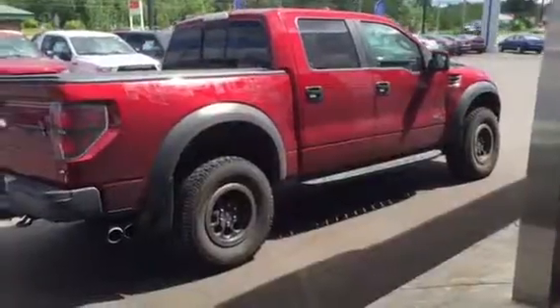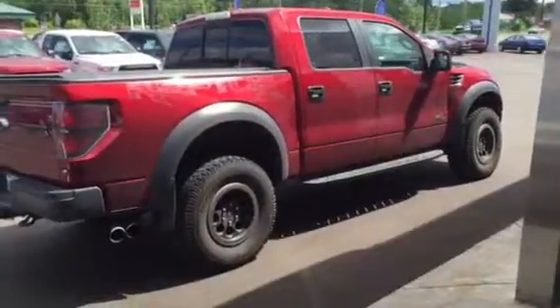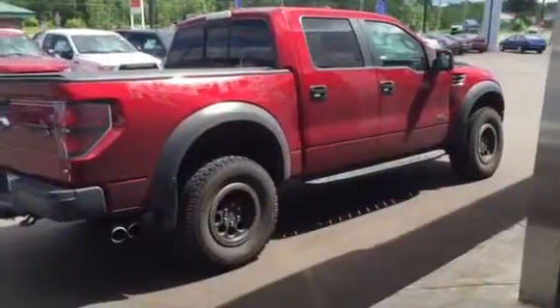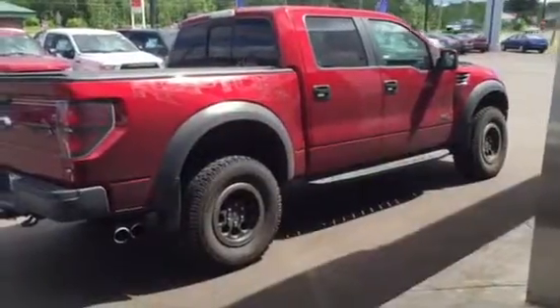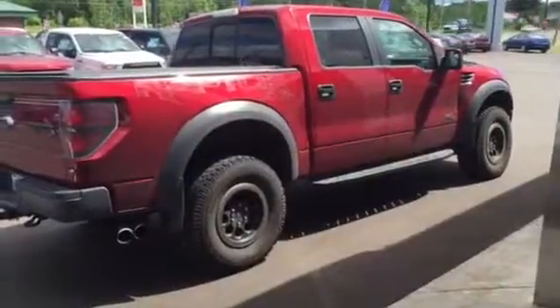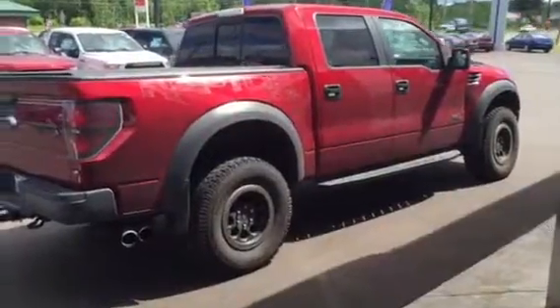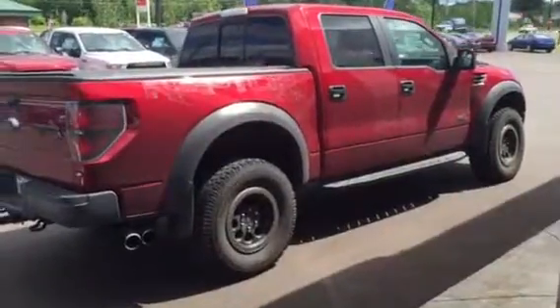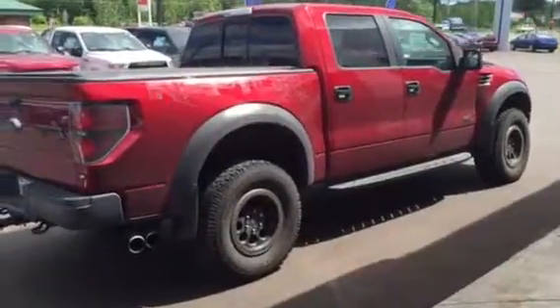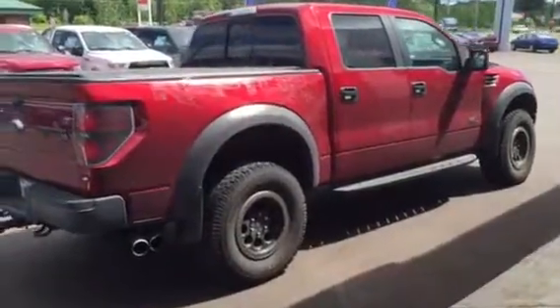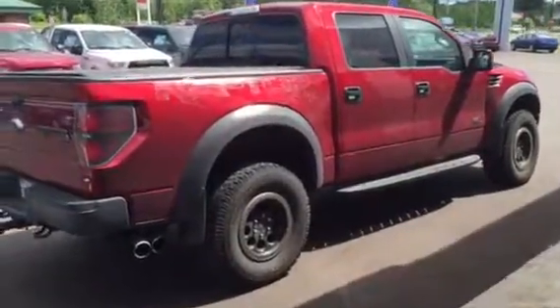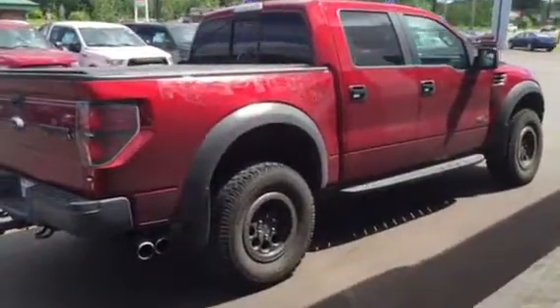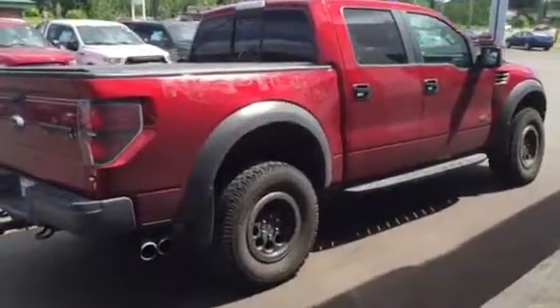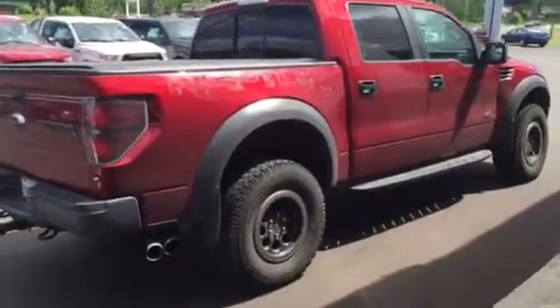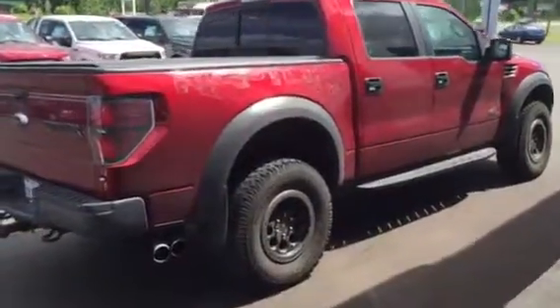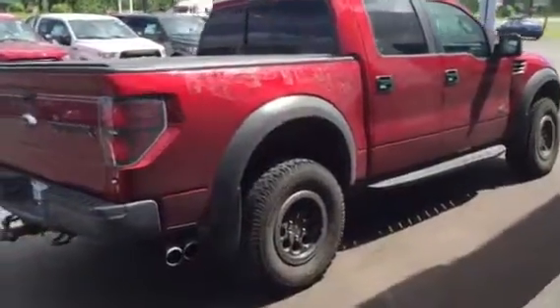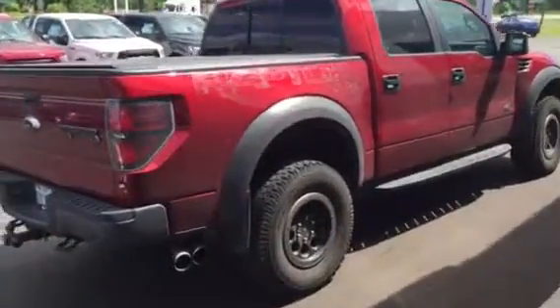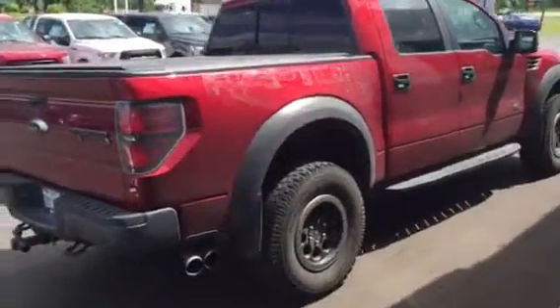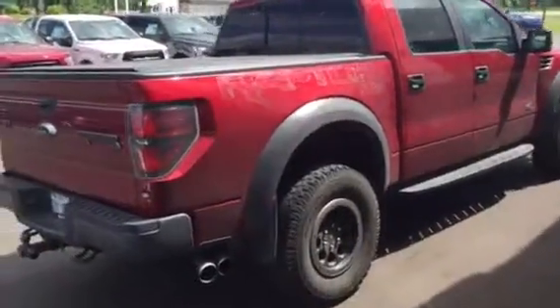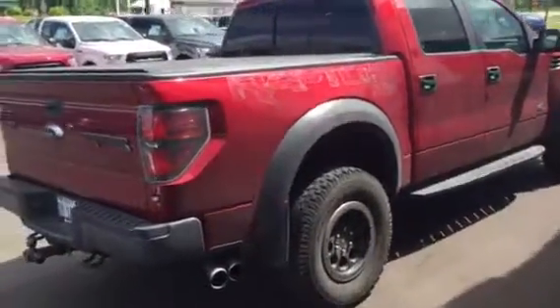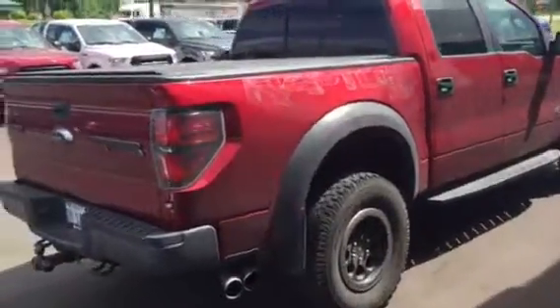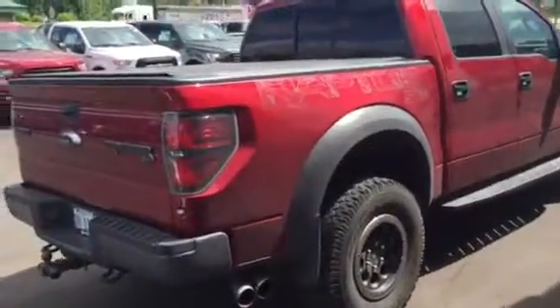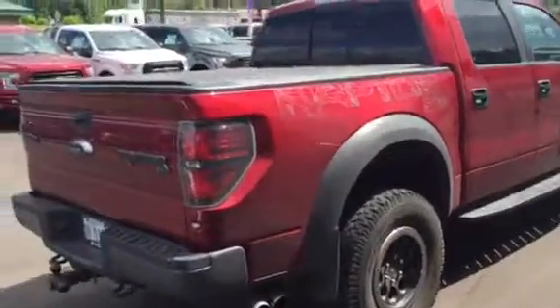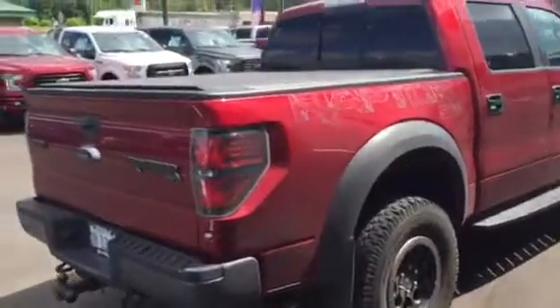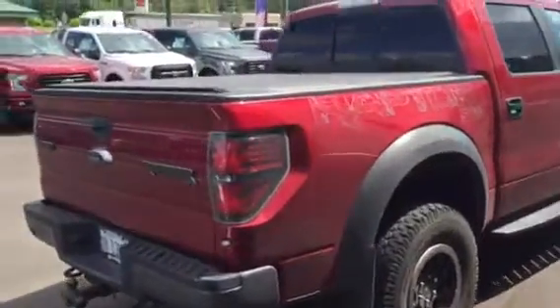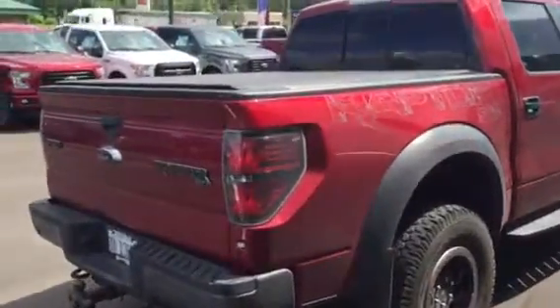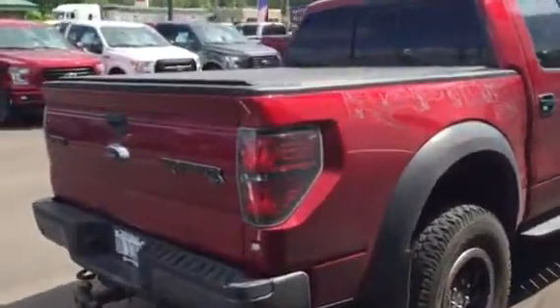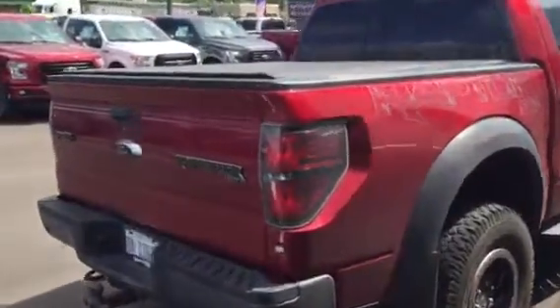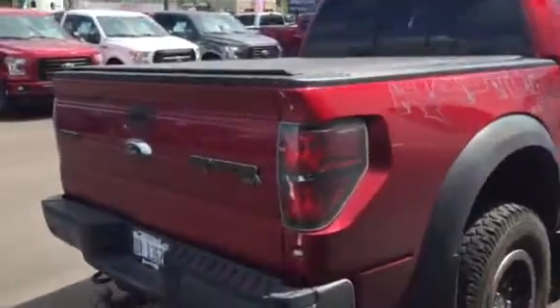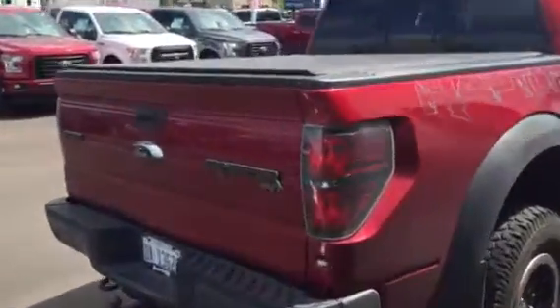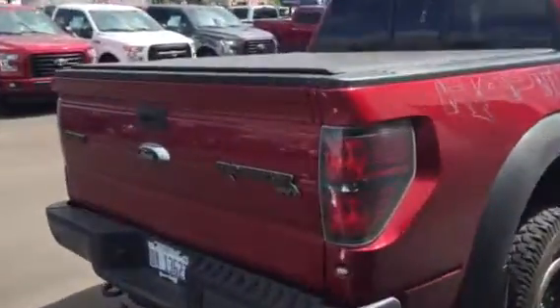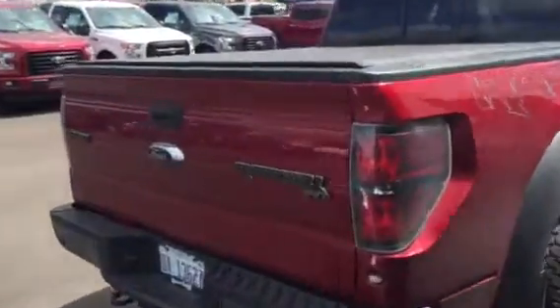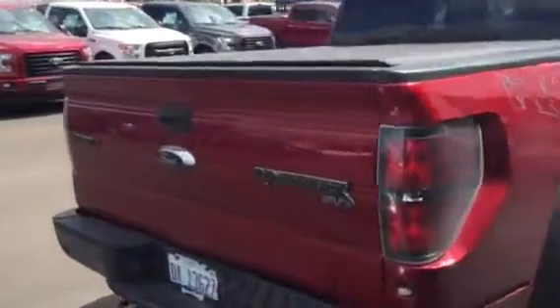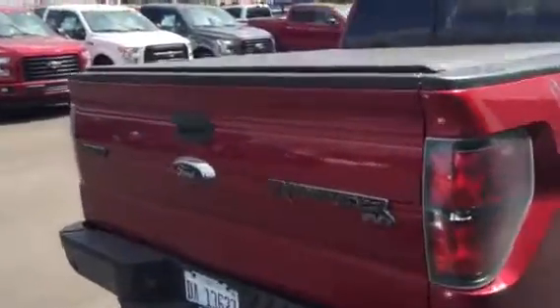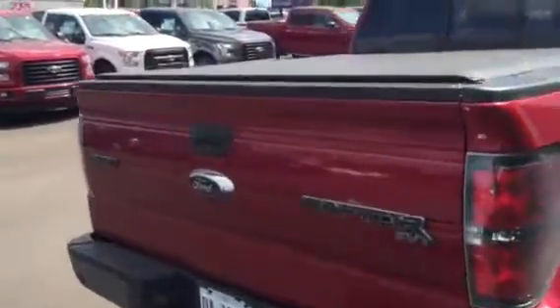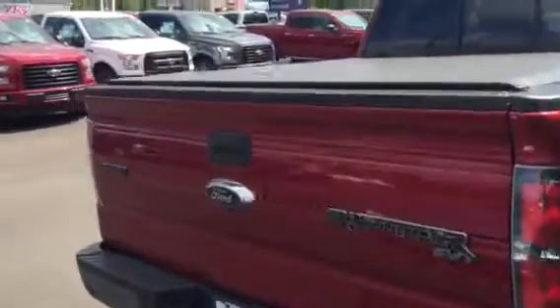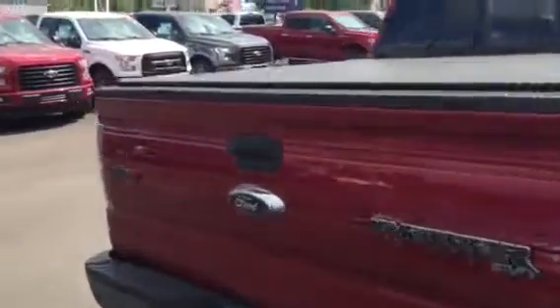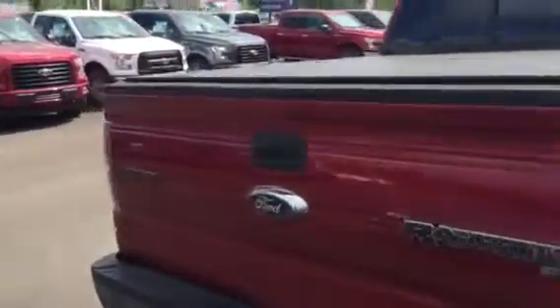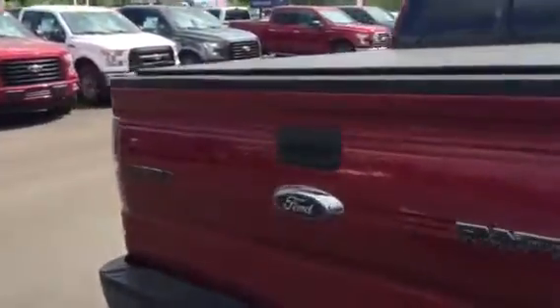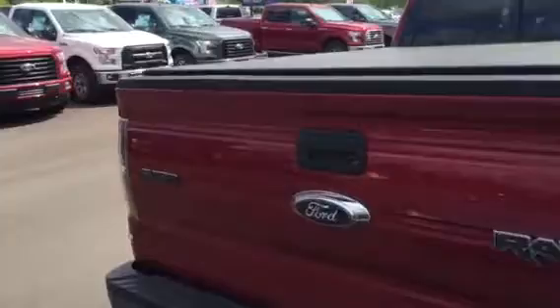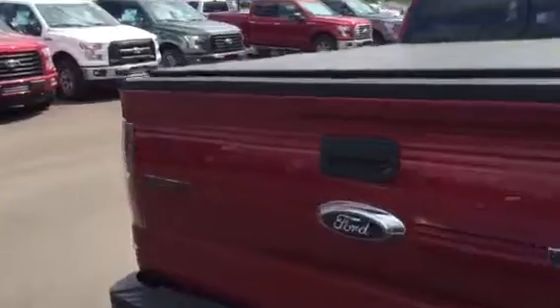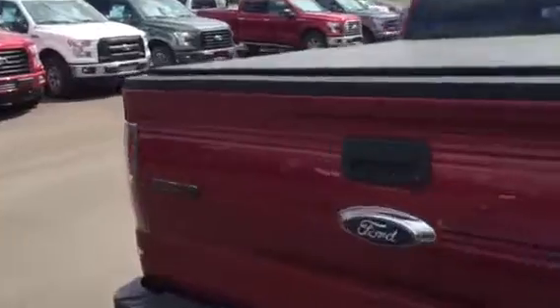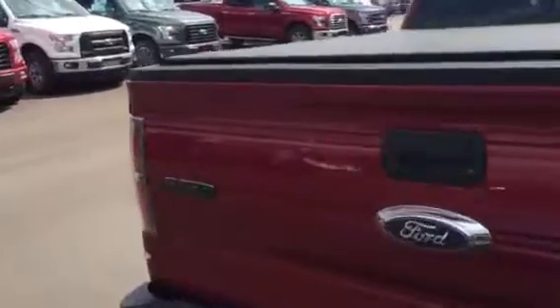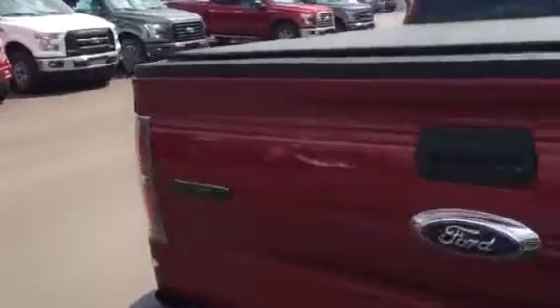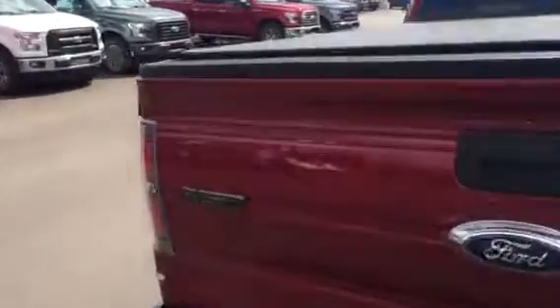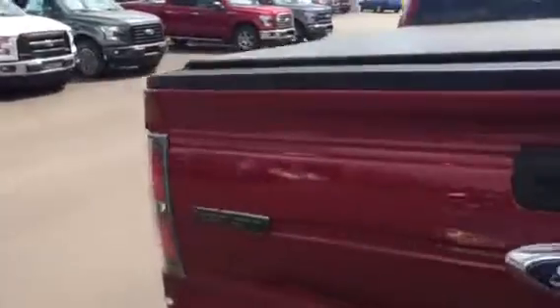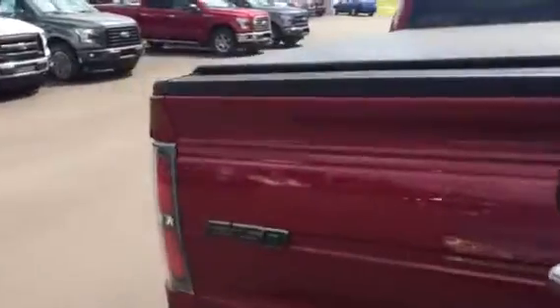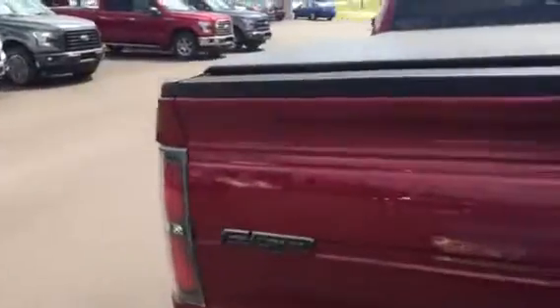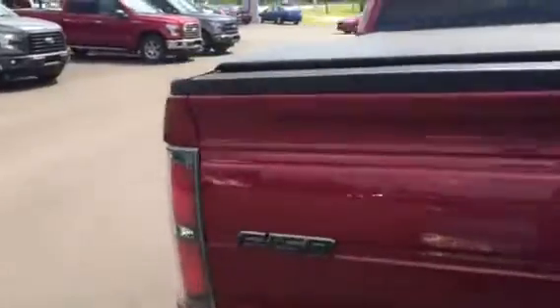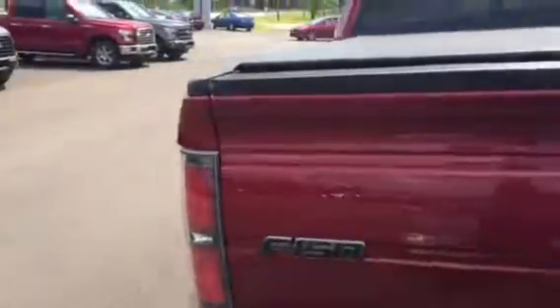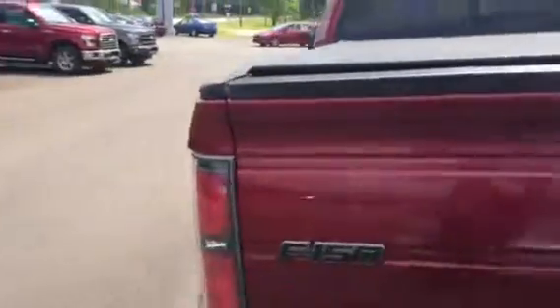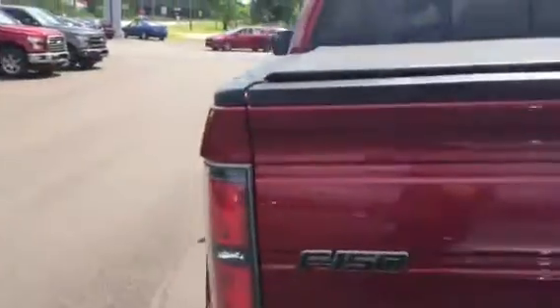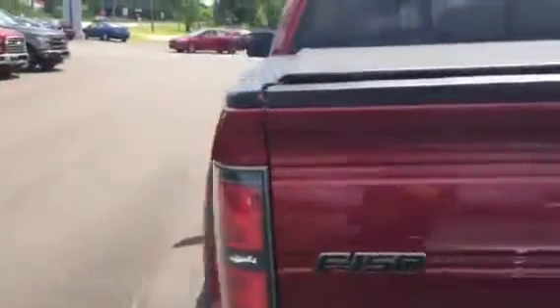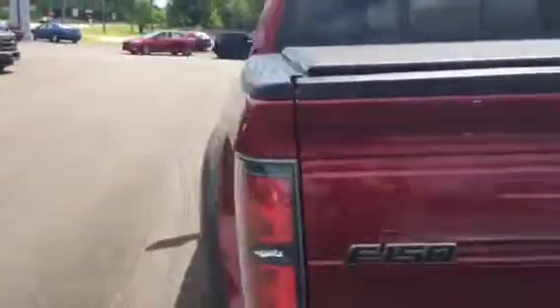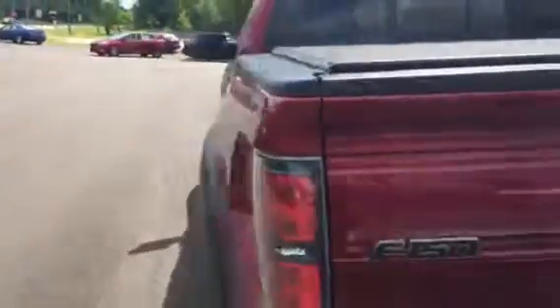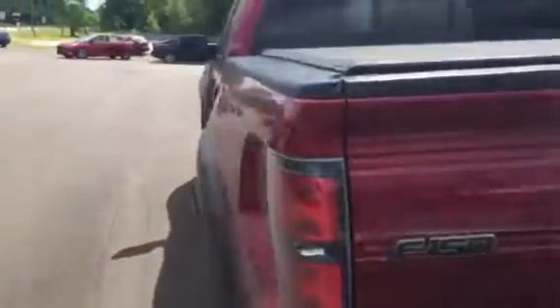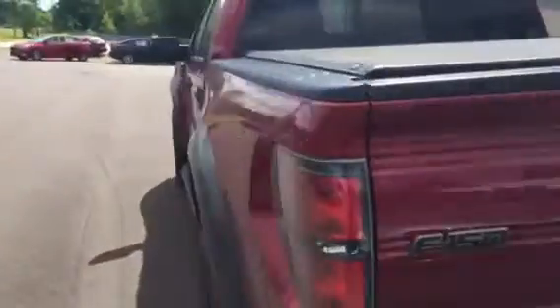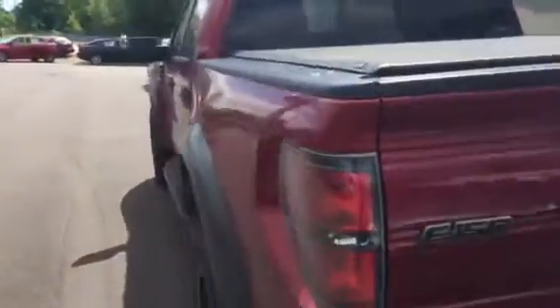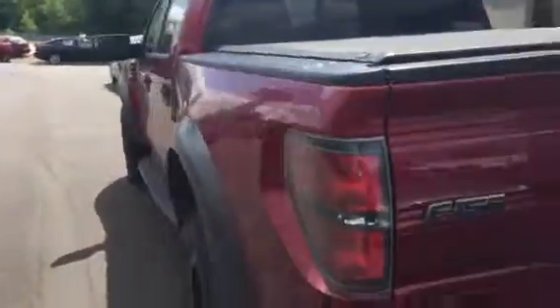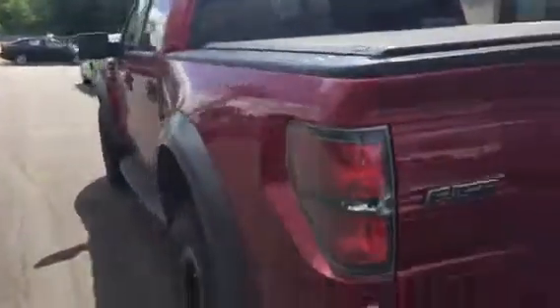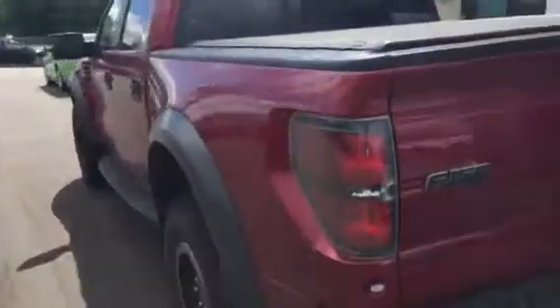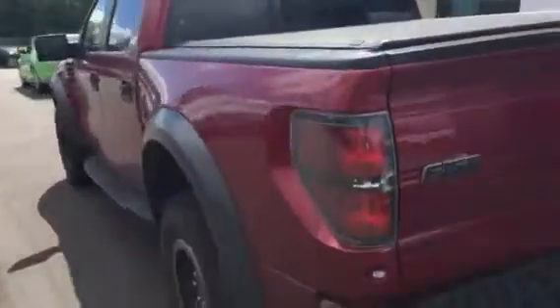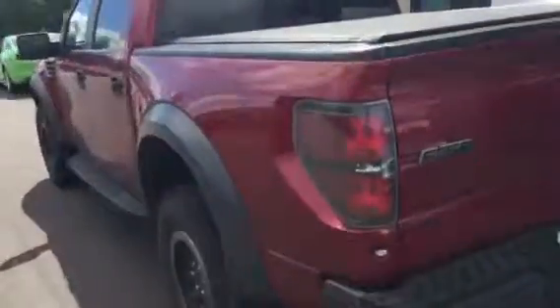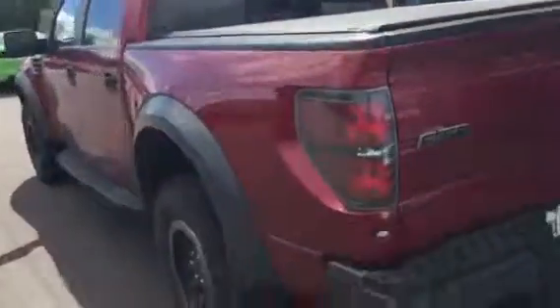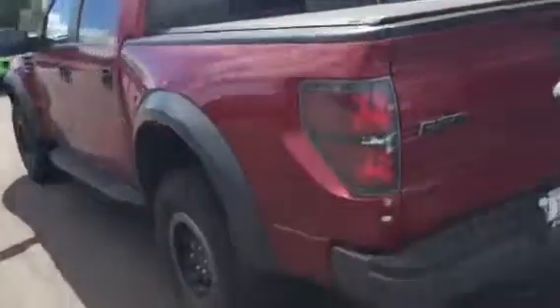Here is the Special Edition Raptor. We are just taking it on trade — don't know any of the details just yet.